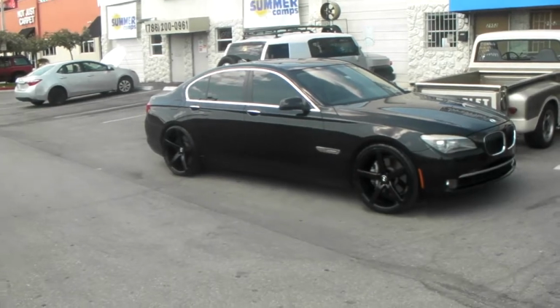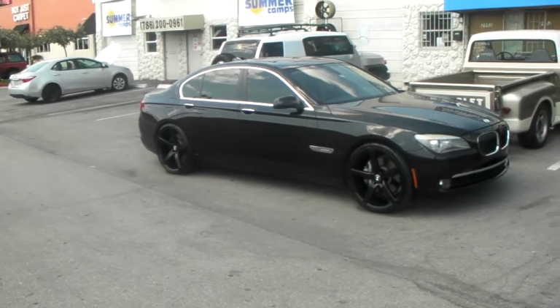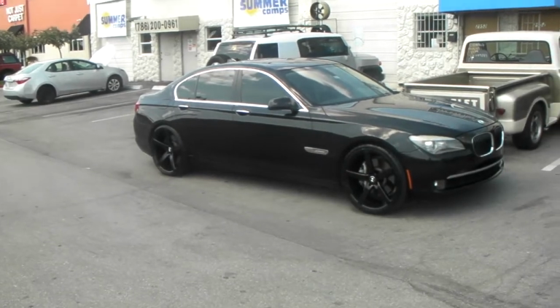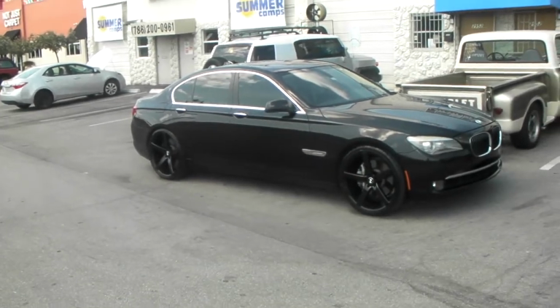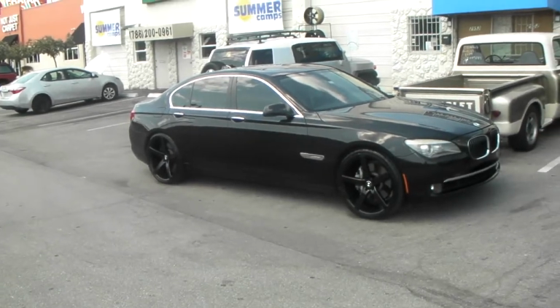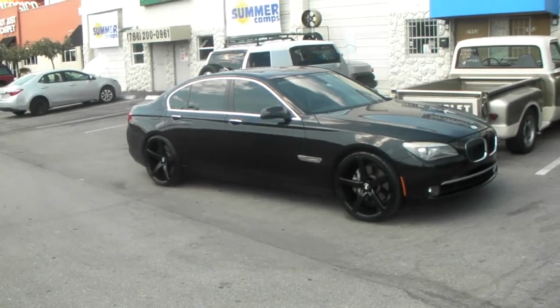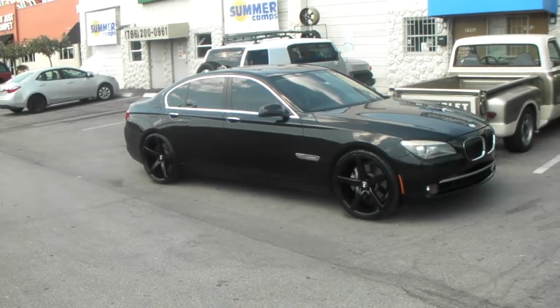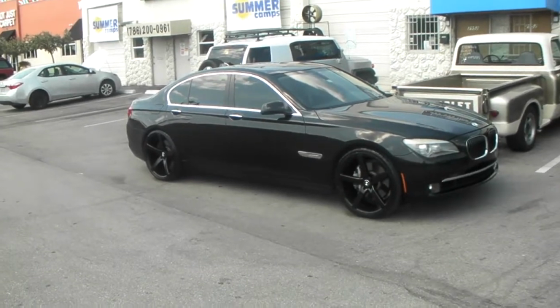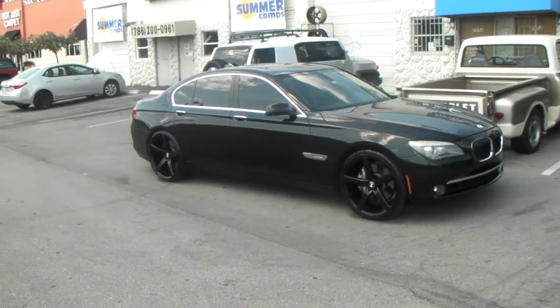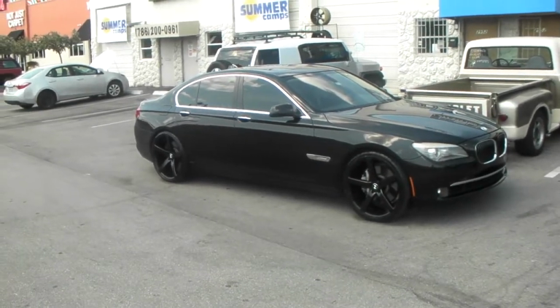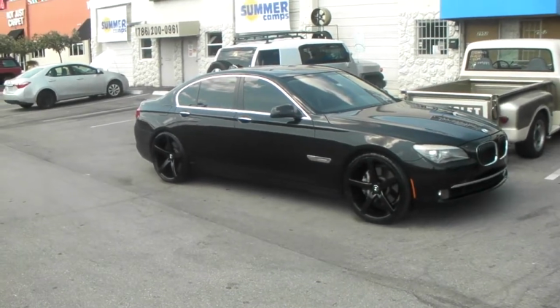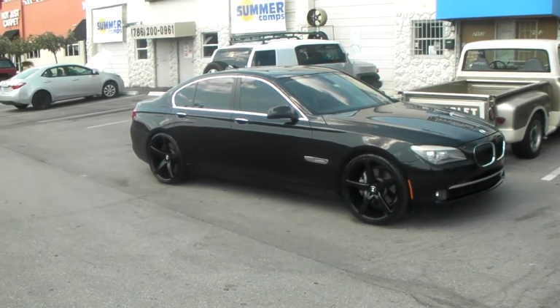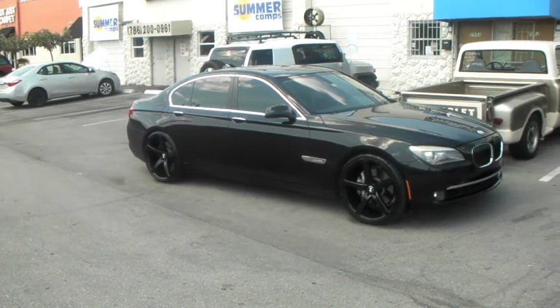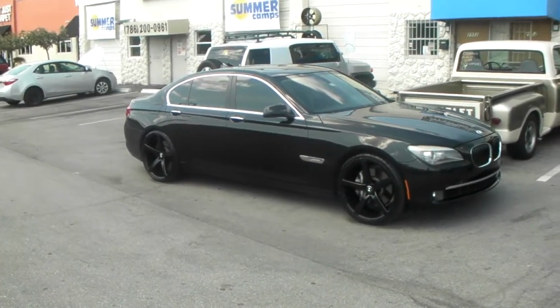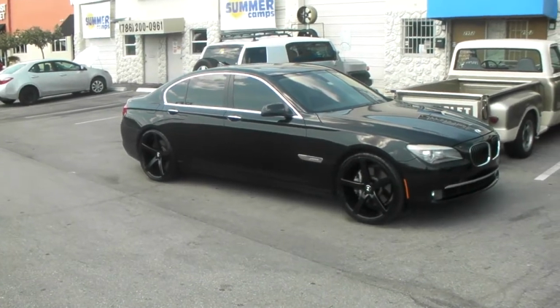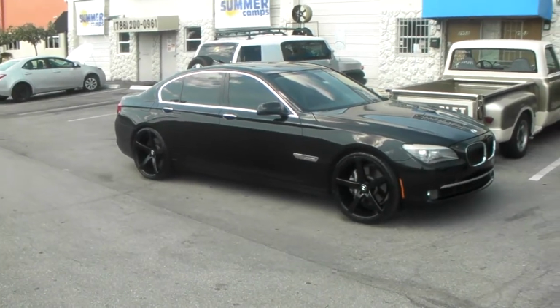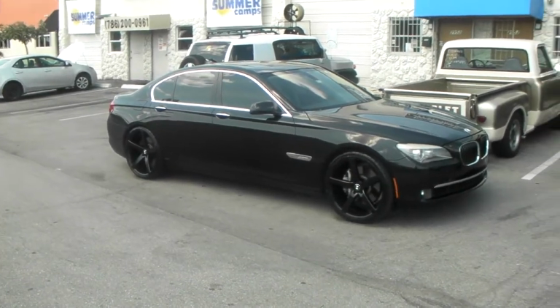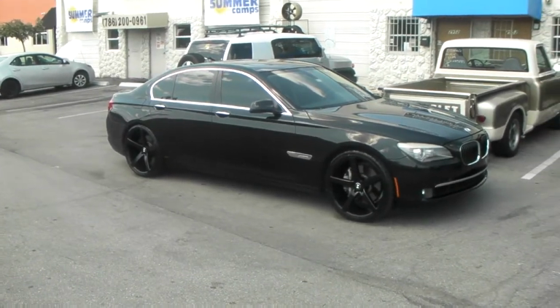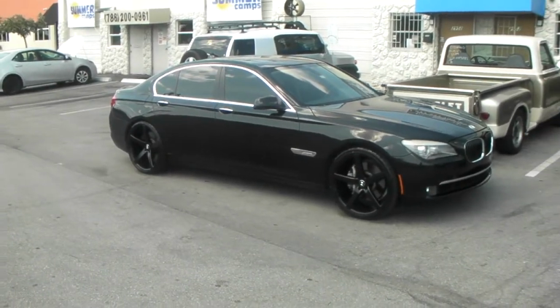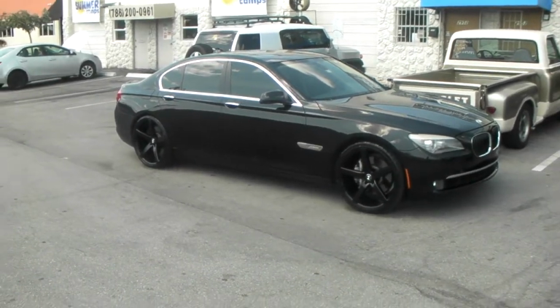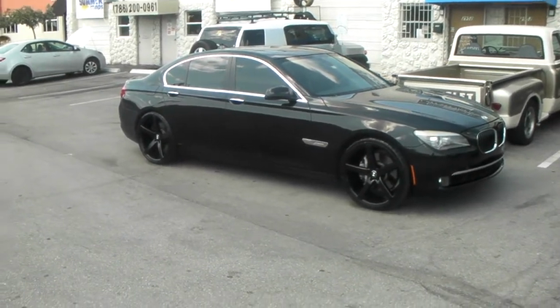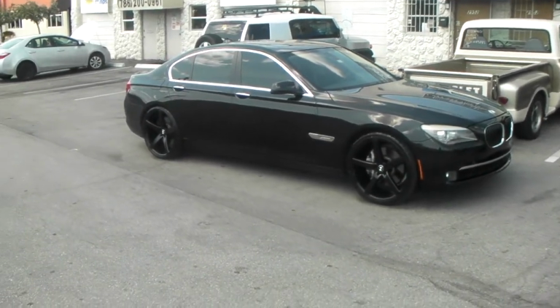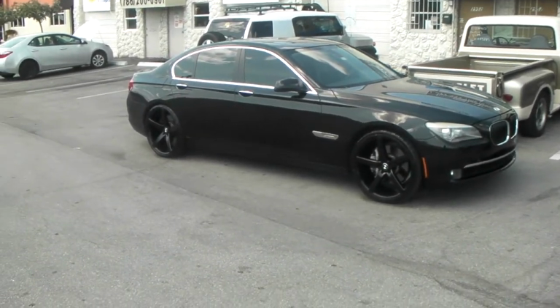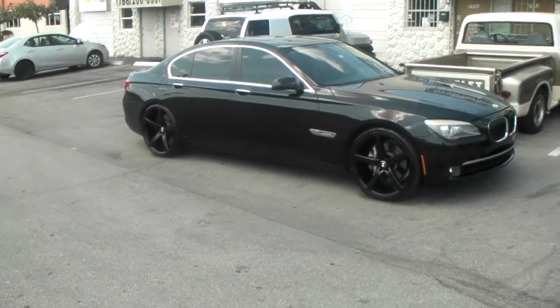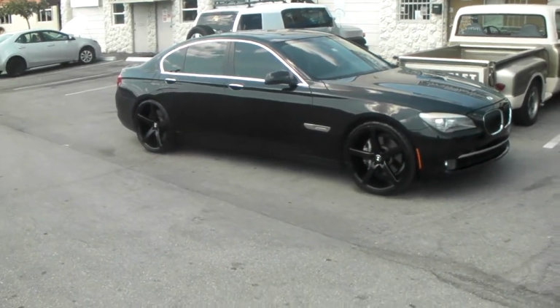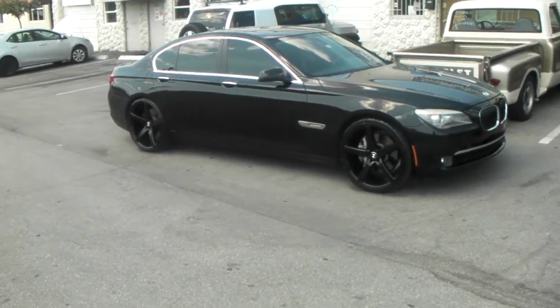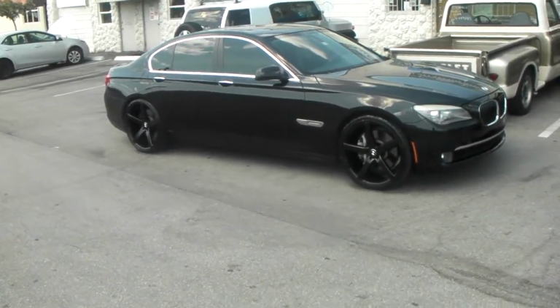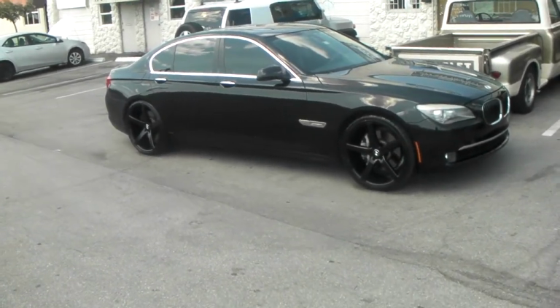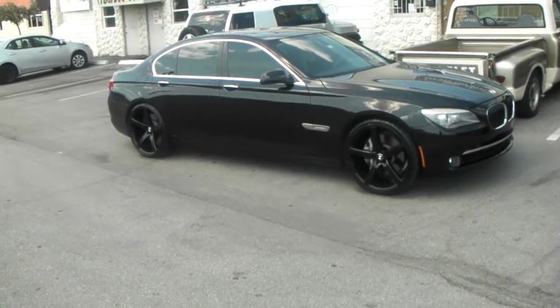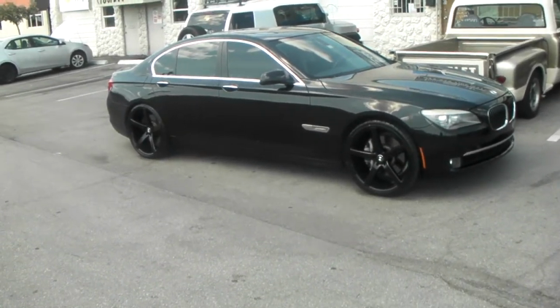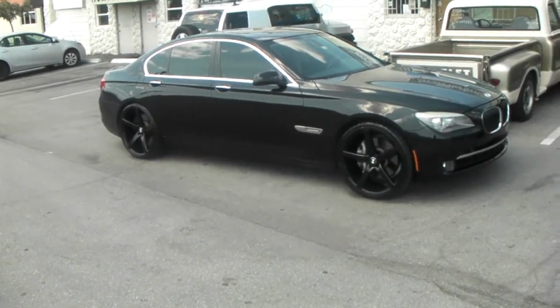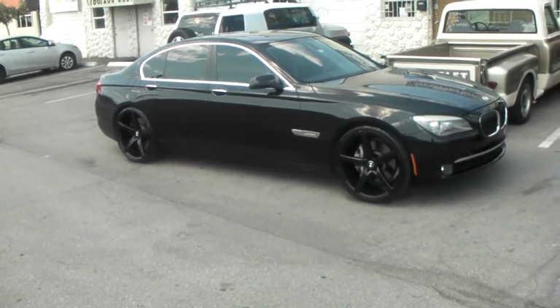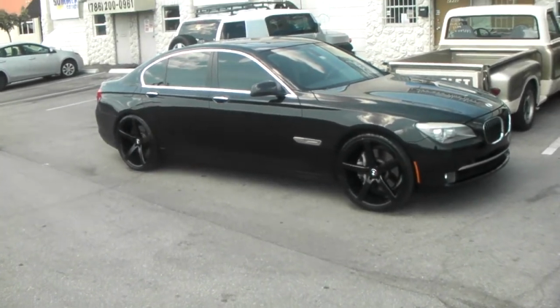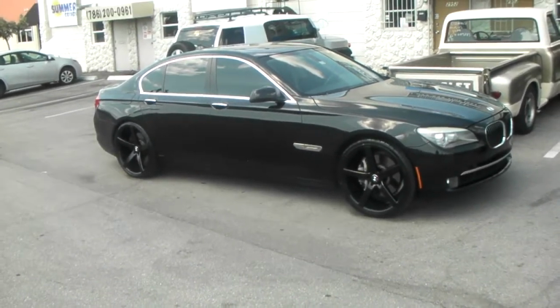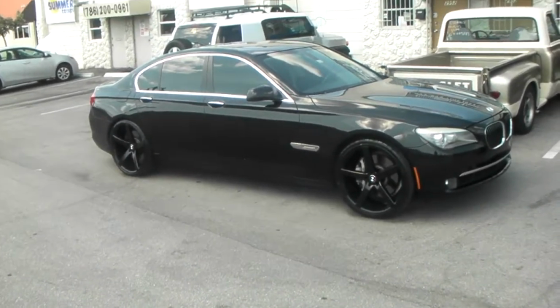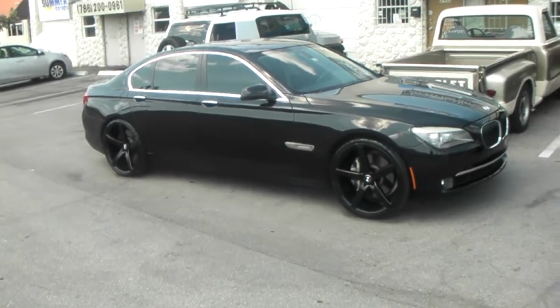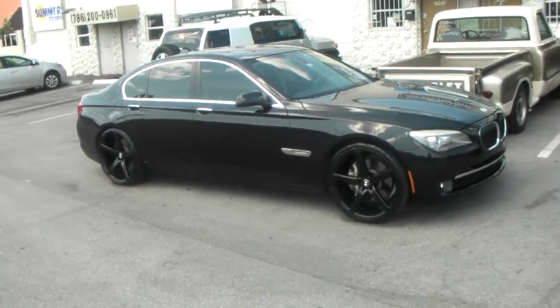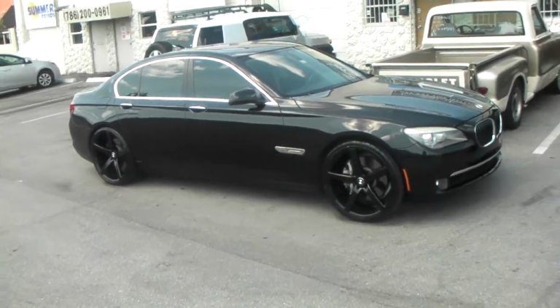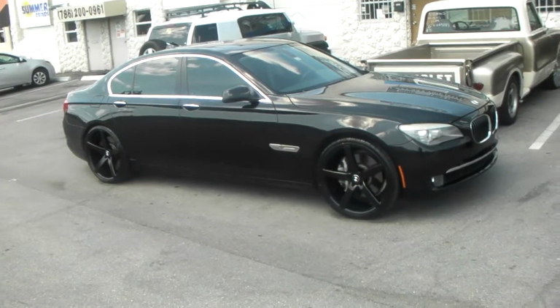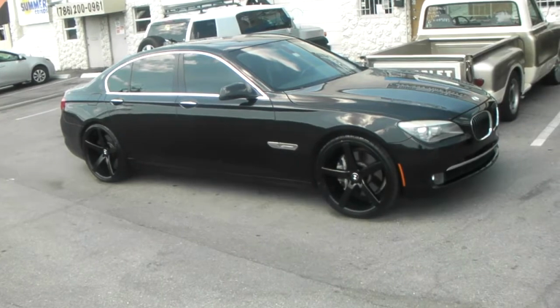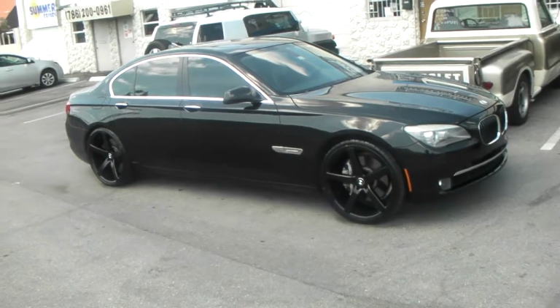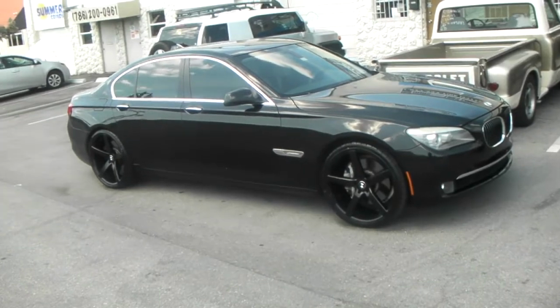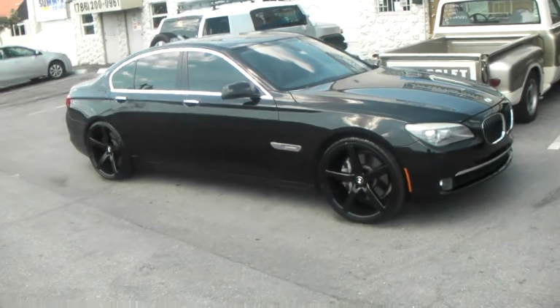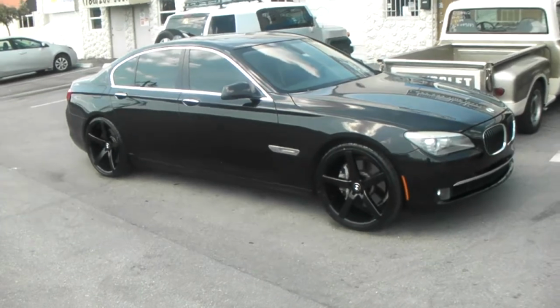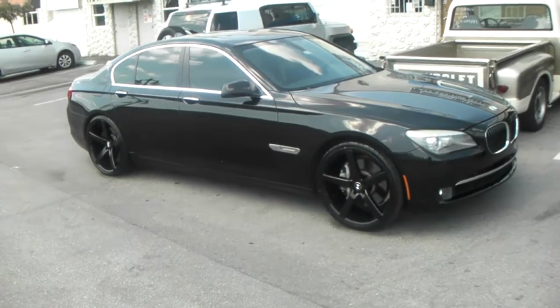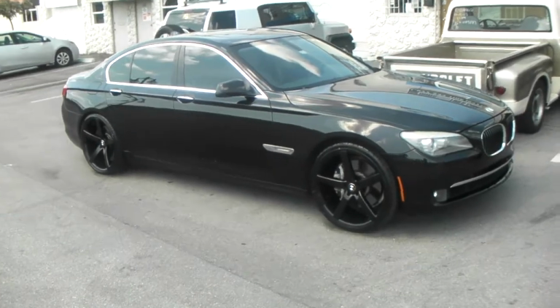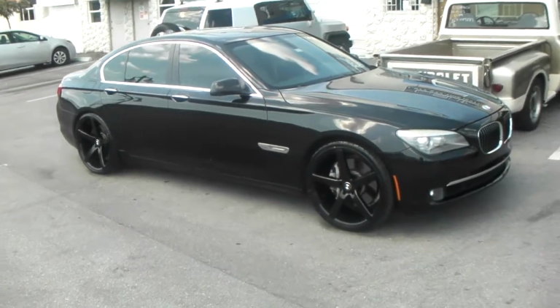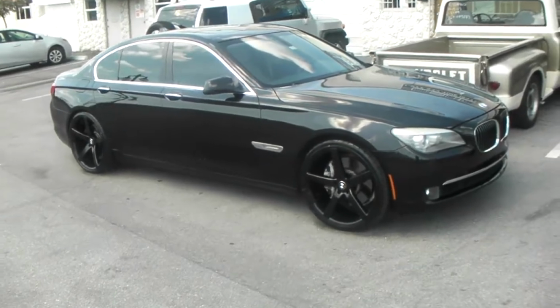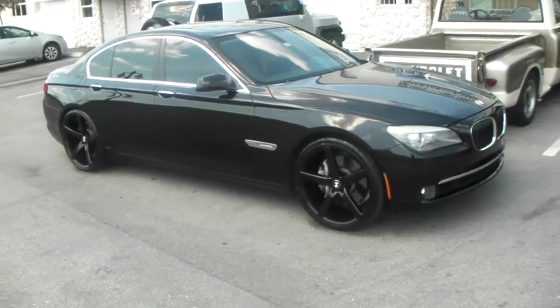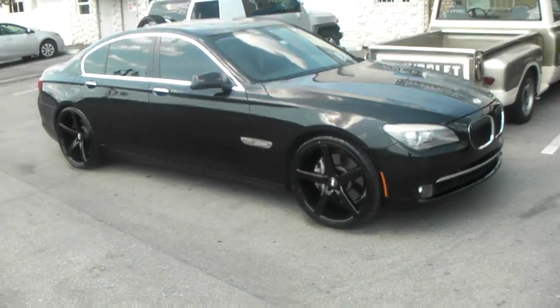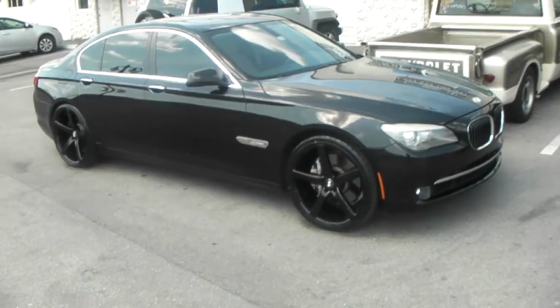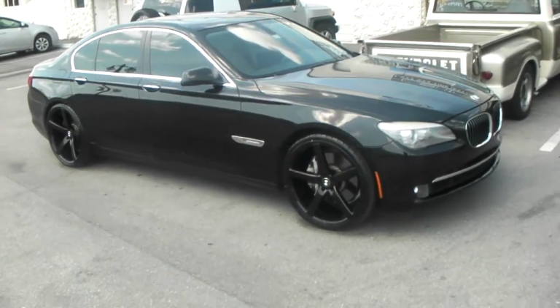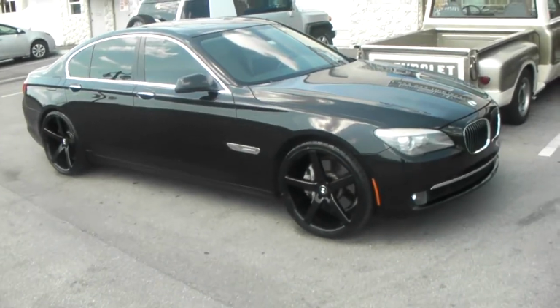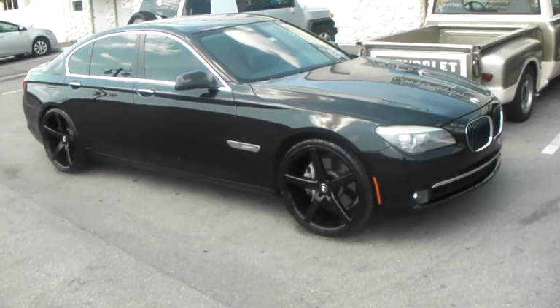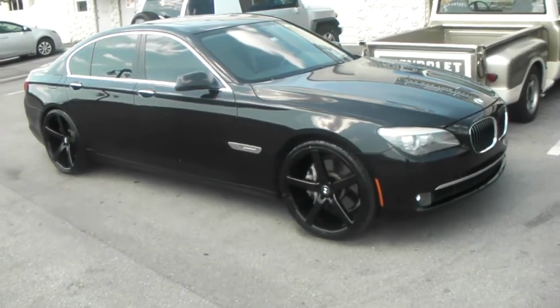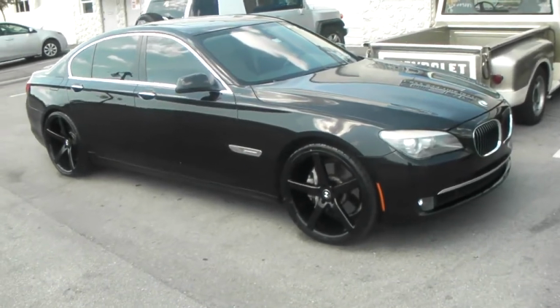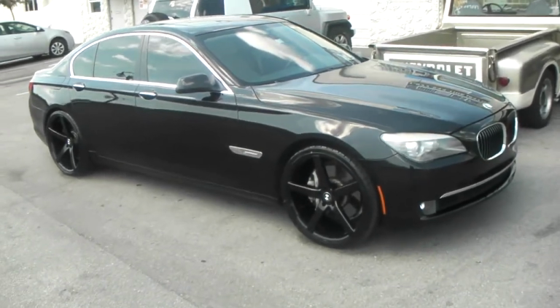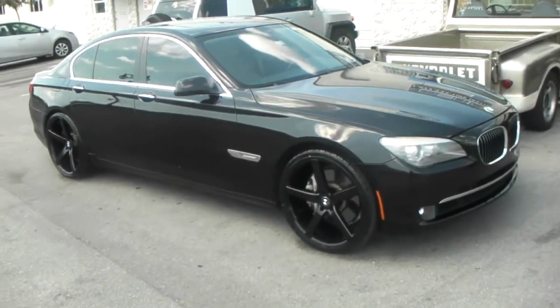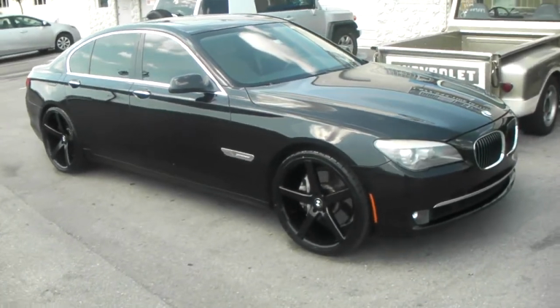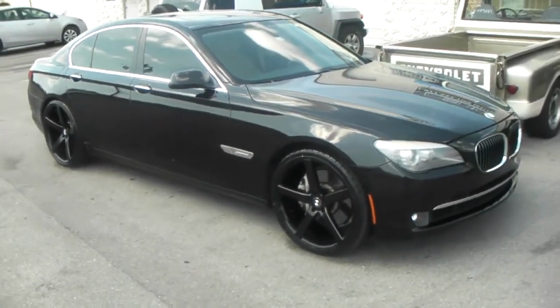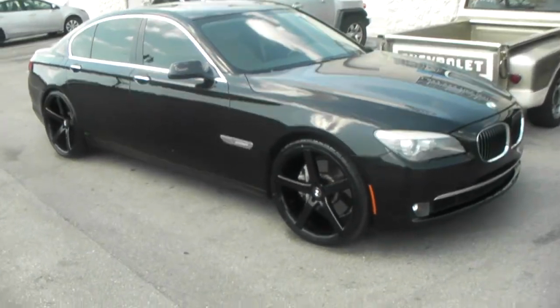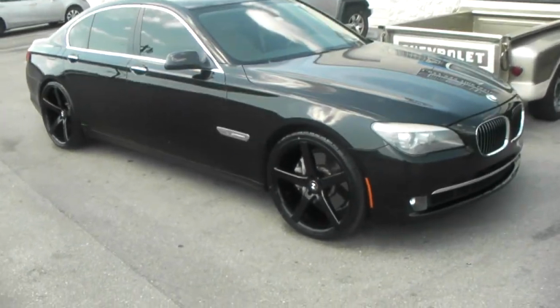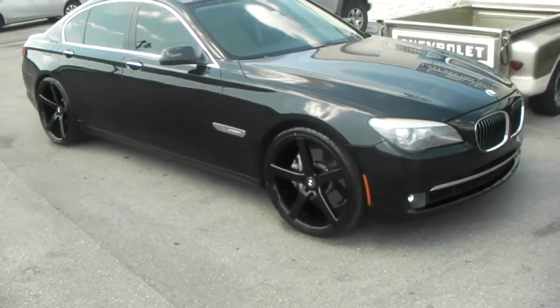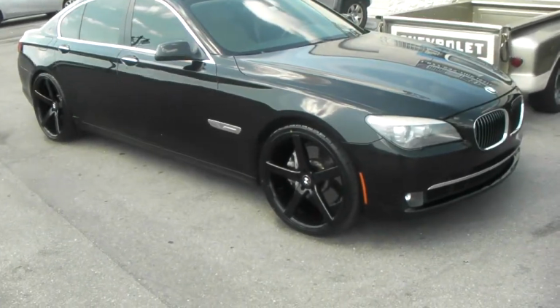This is your boy KB from Dozen Tires TV at DozenTires.com. Right now you're looking at the BMW 7 Series.